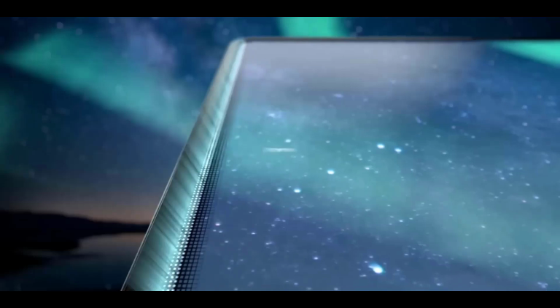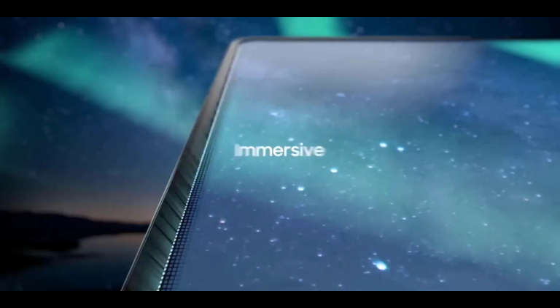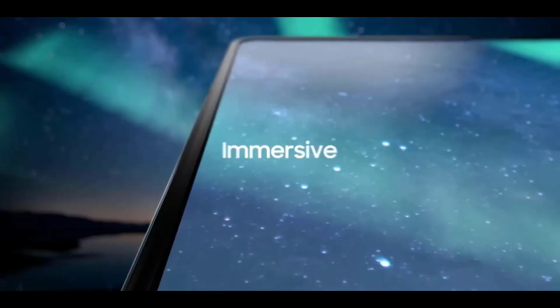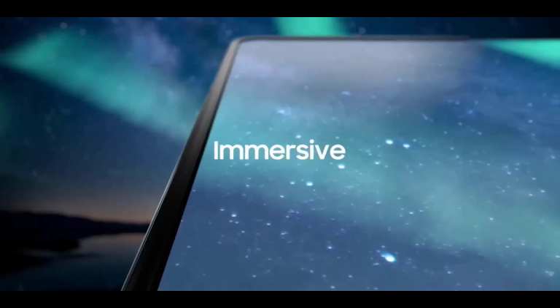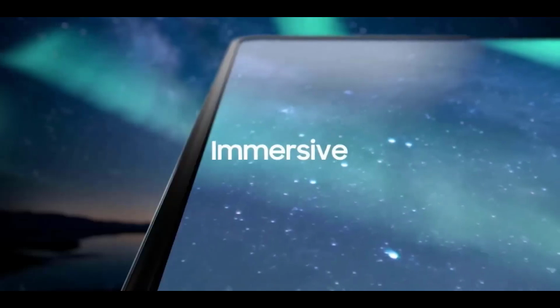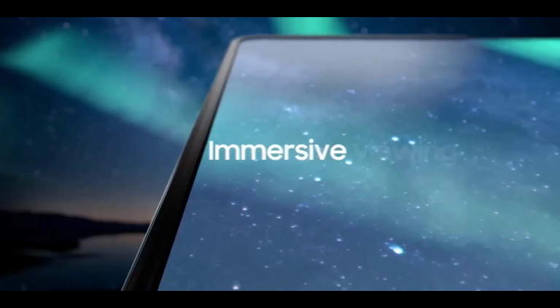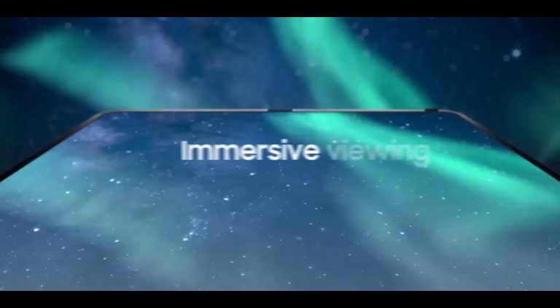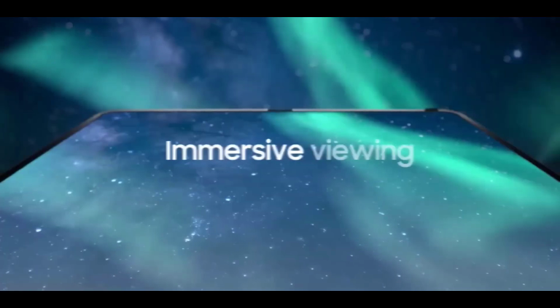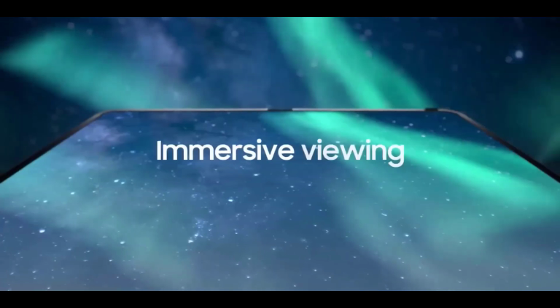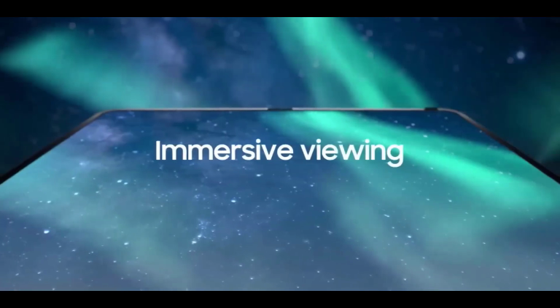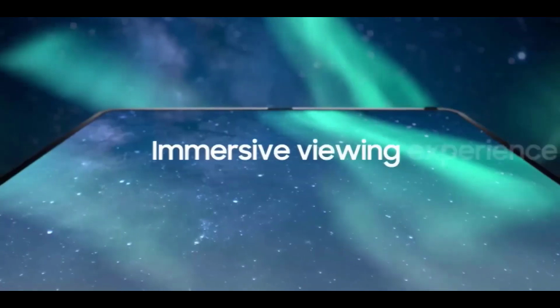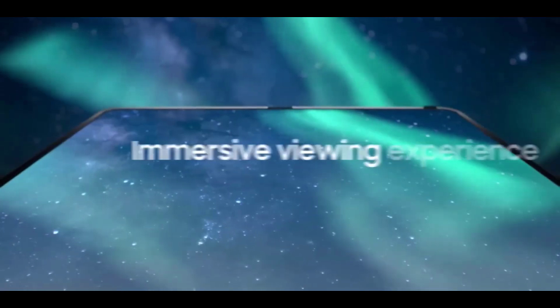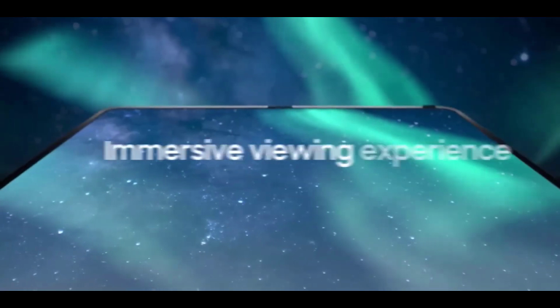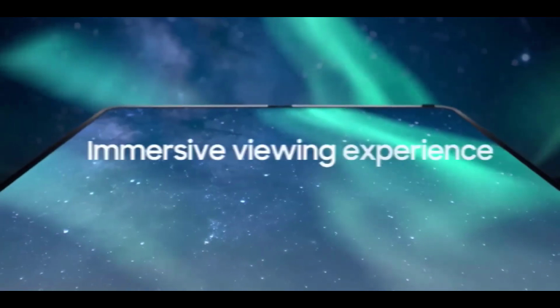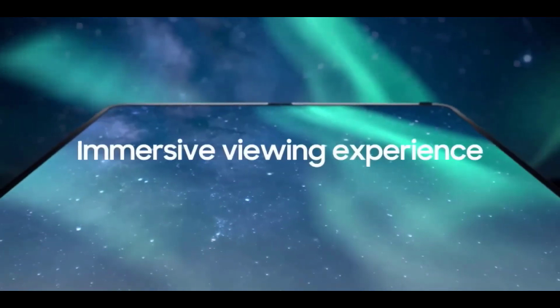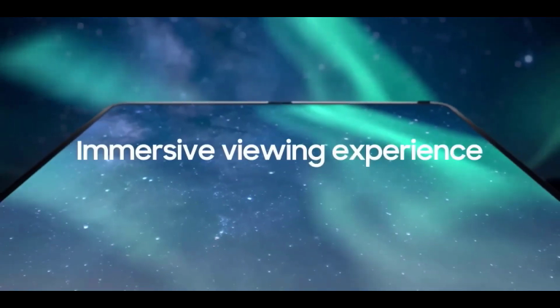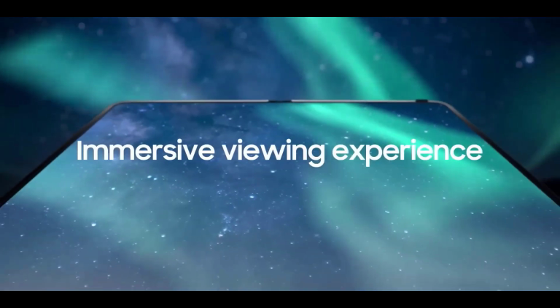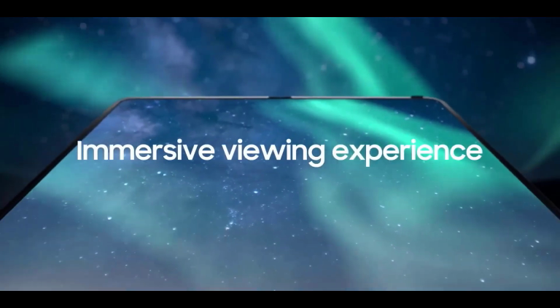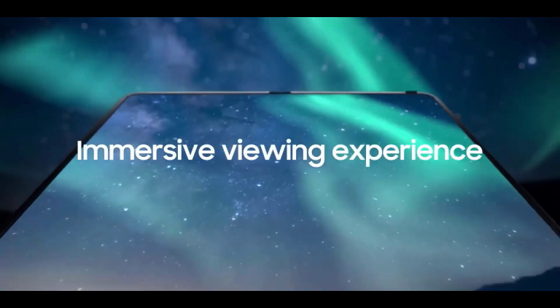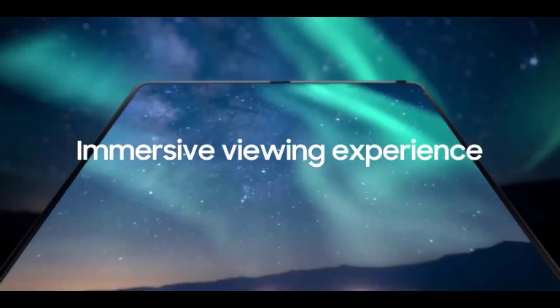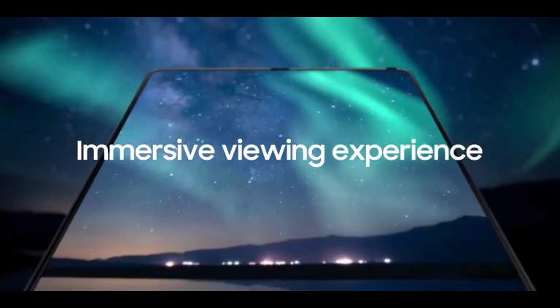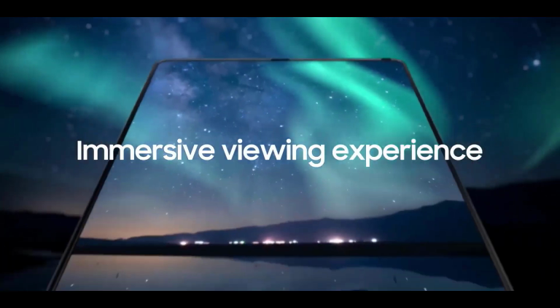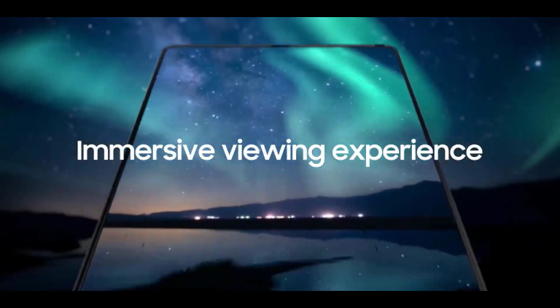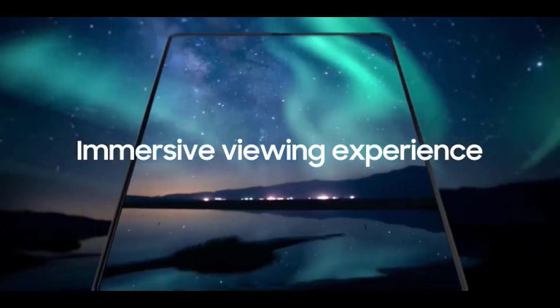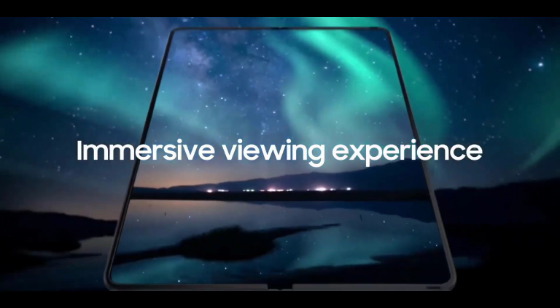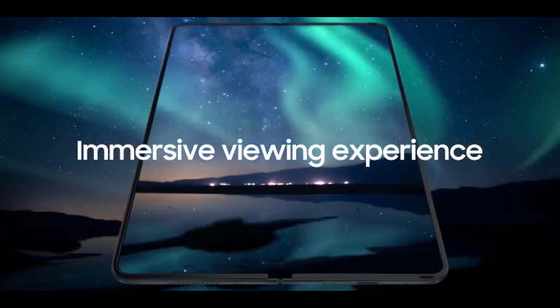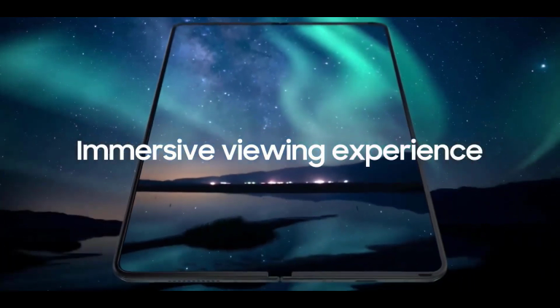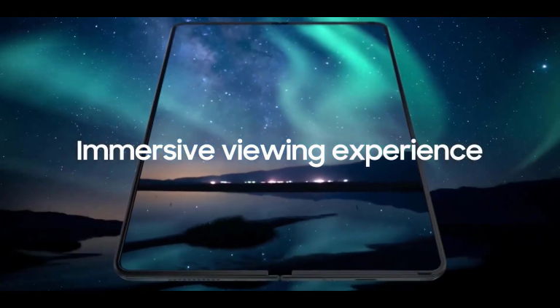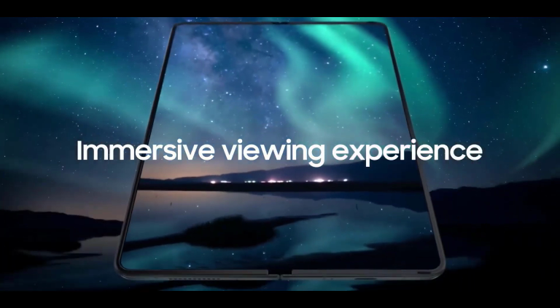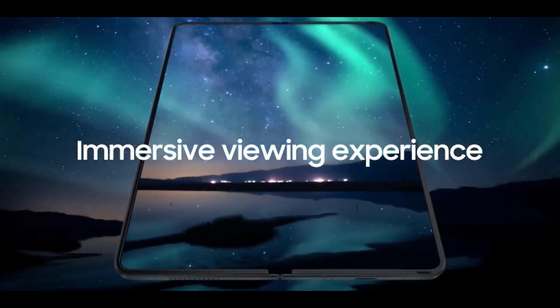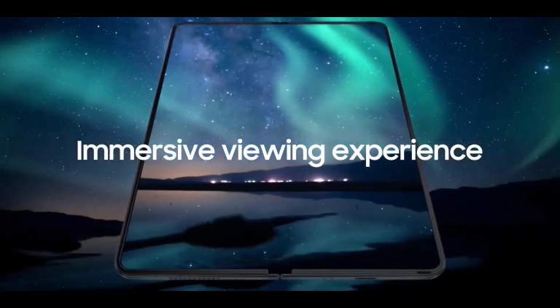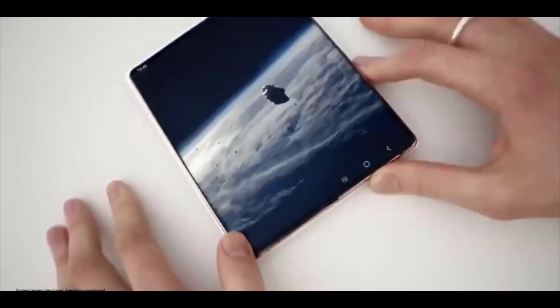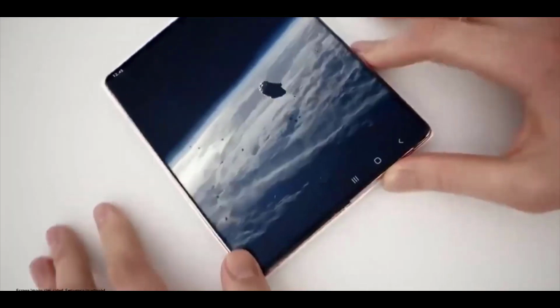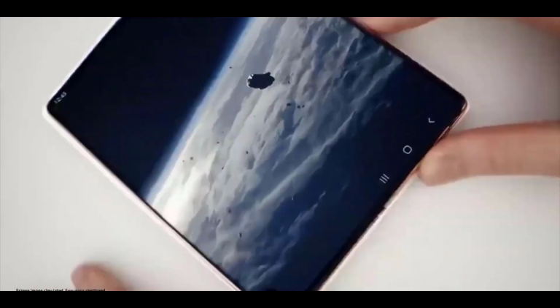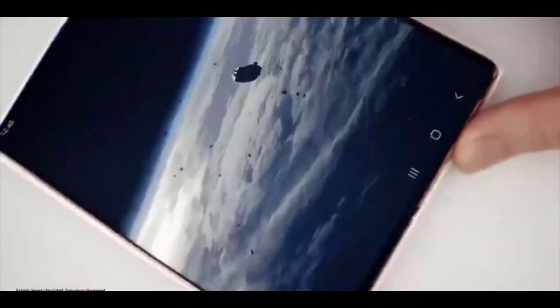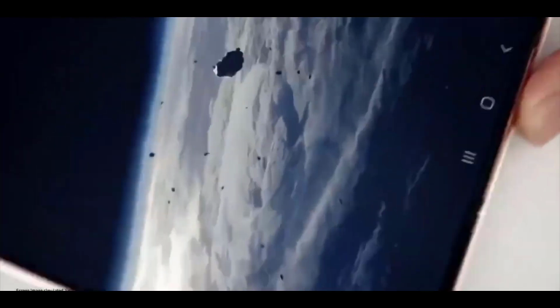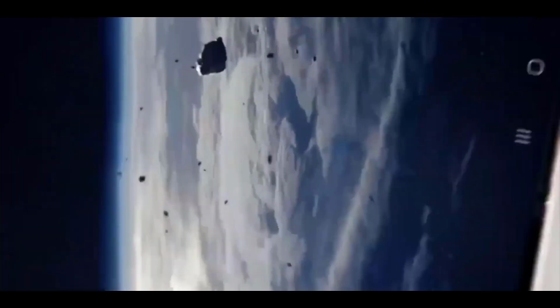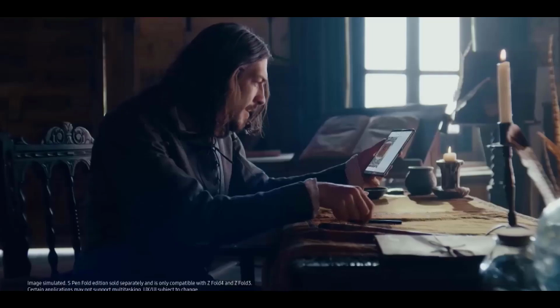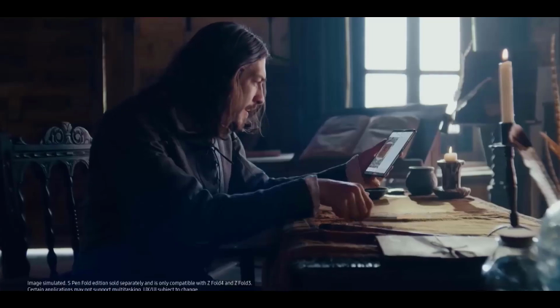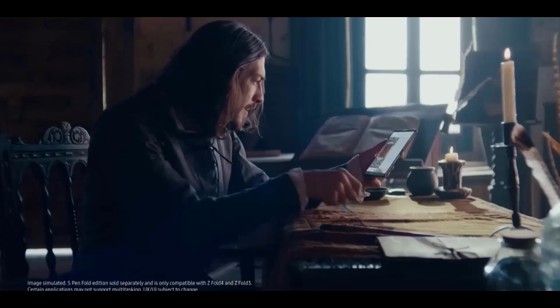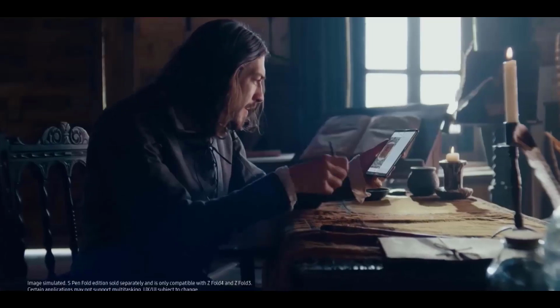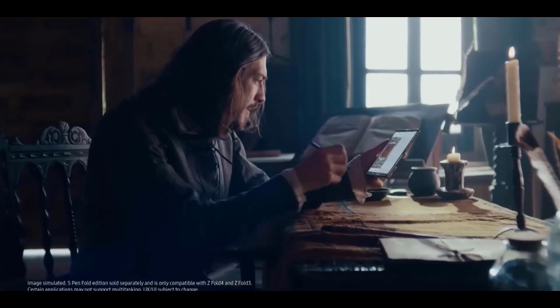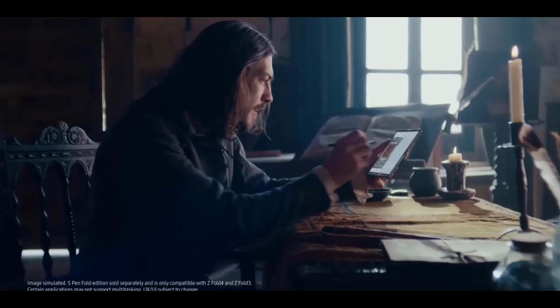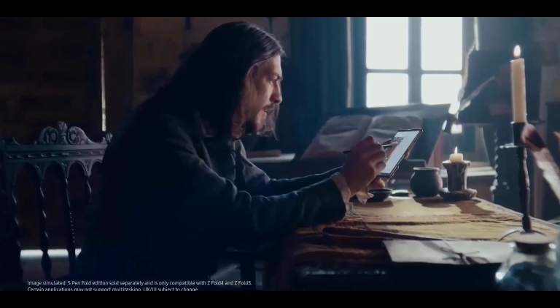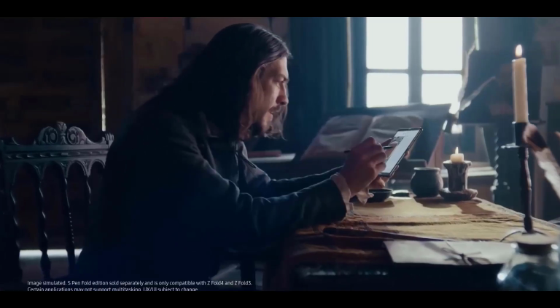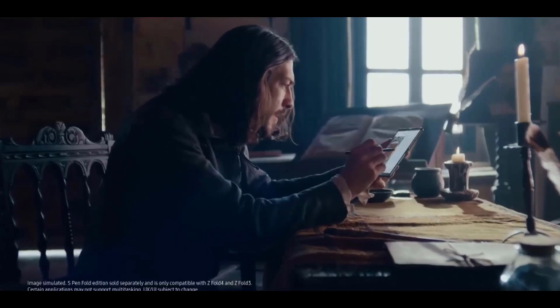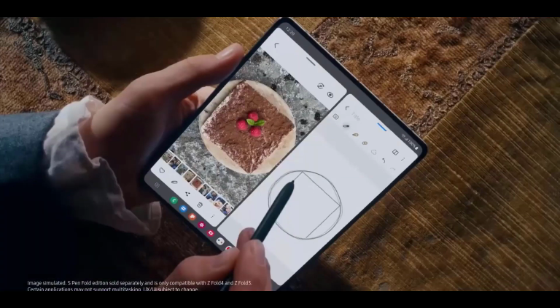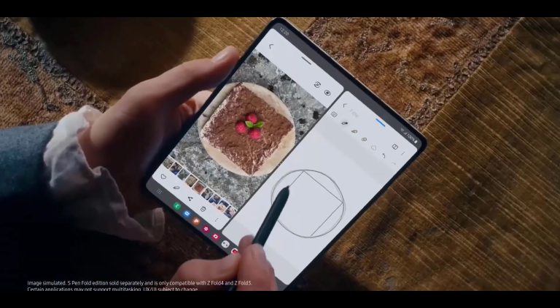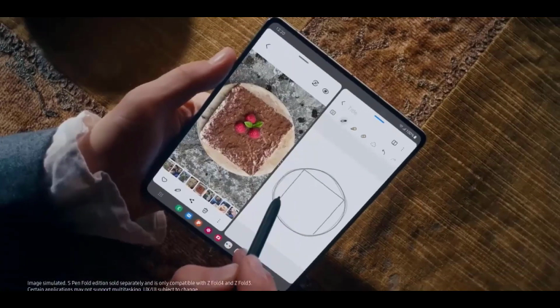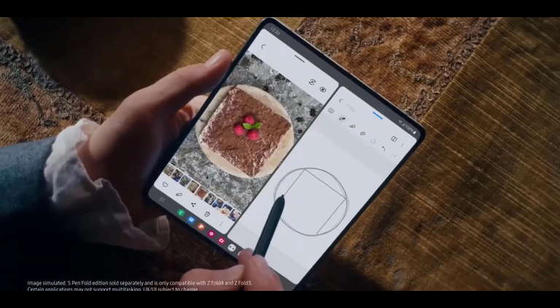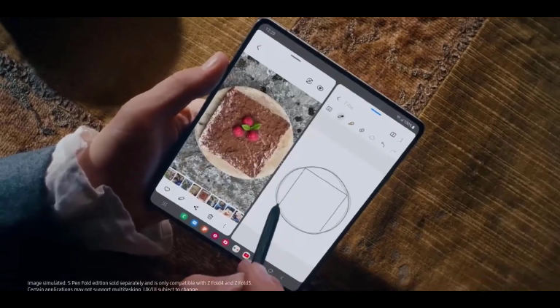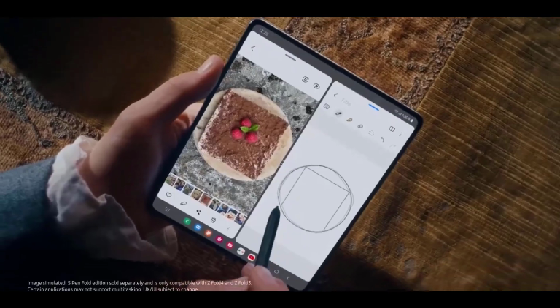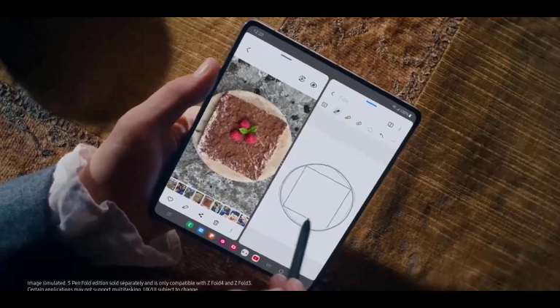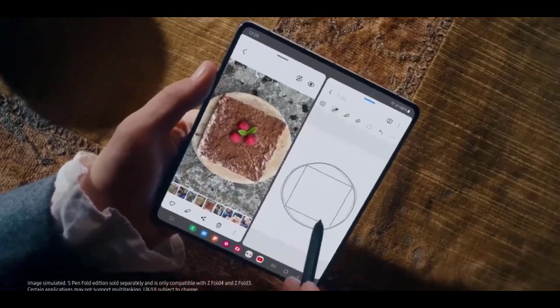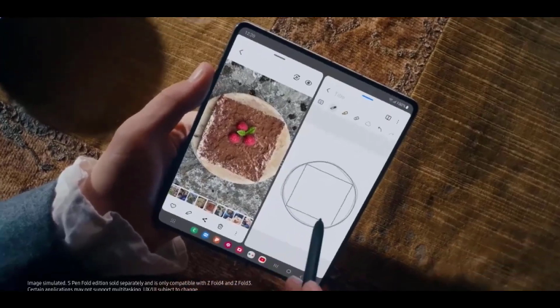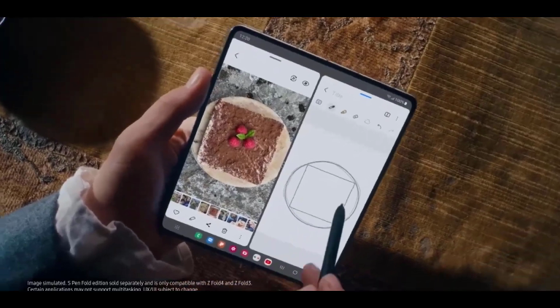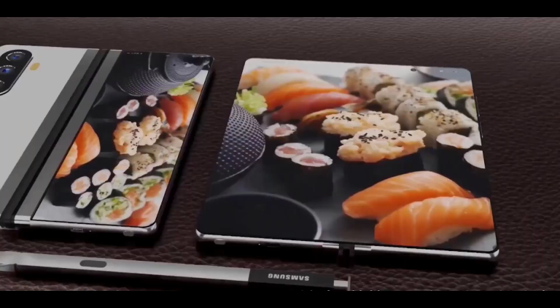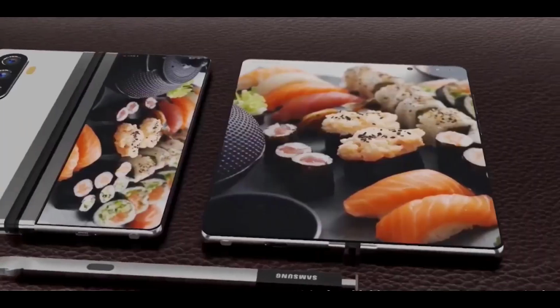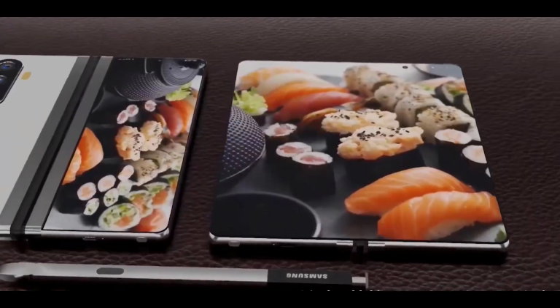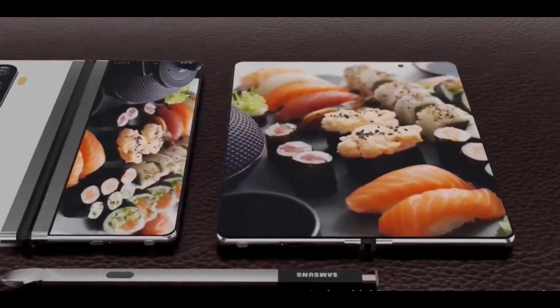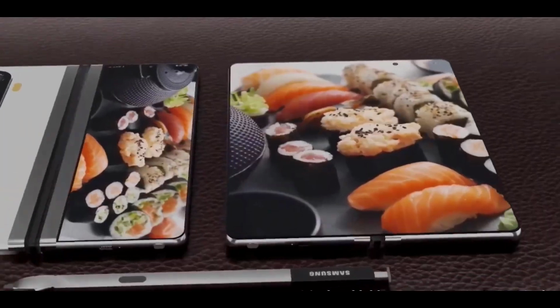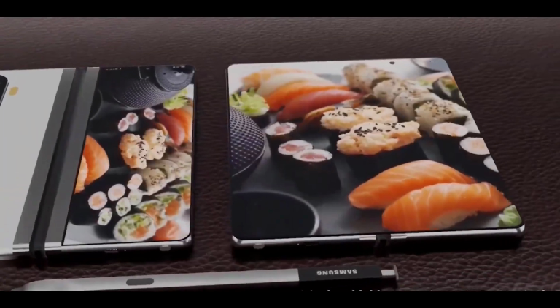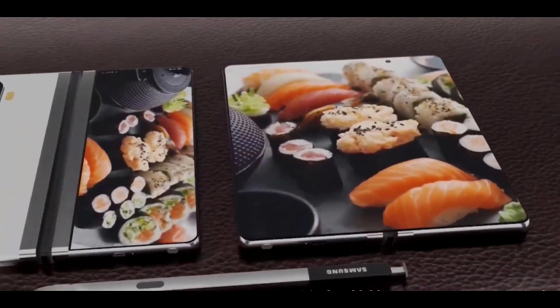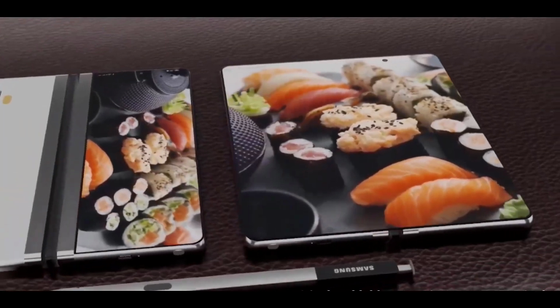Today we have amazing news regarding the Samsung Galaxy Z Fold 5, and it will finally have a feature that we've all been waiting for.